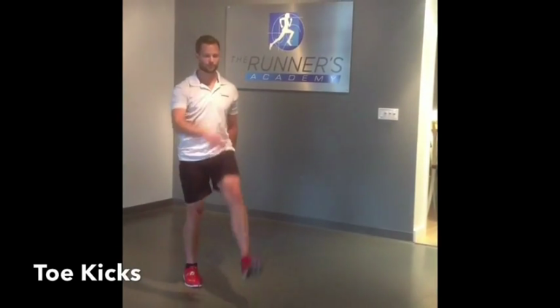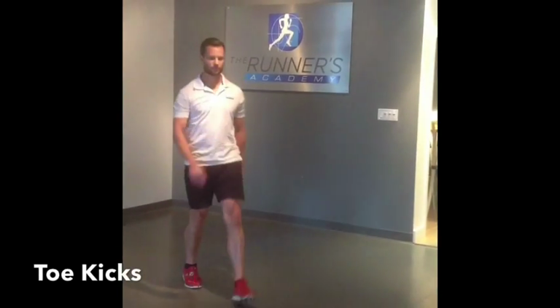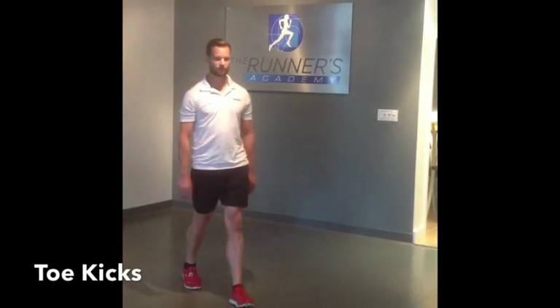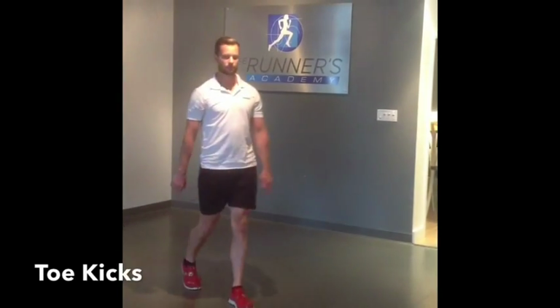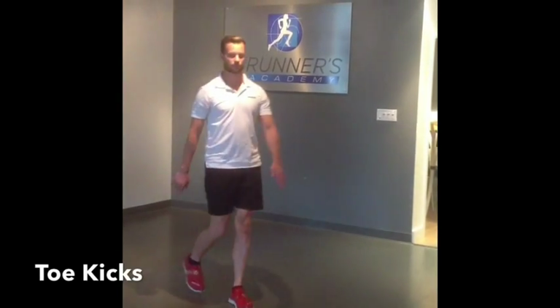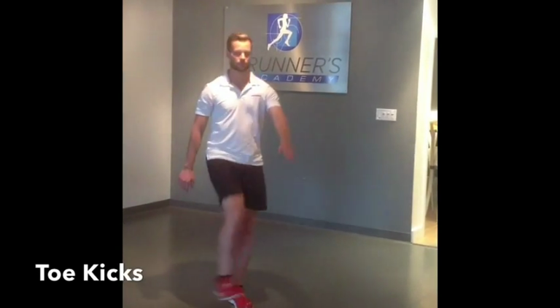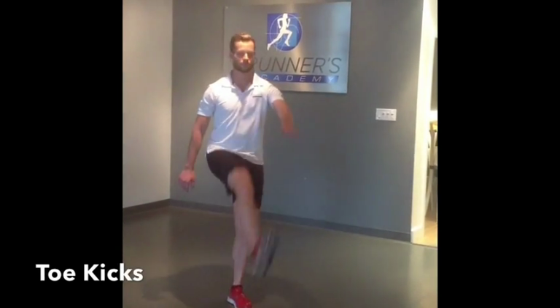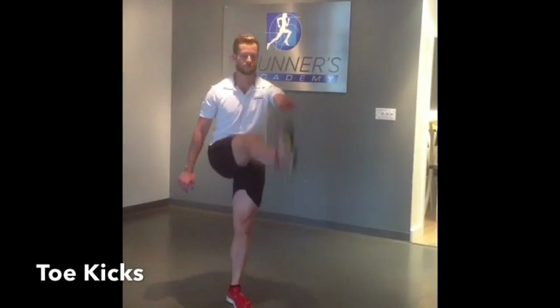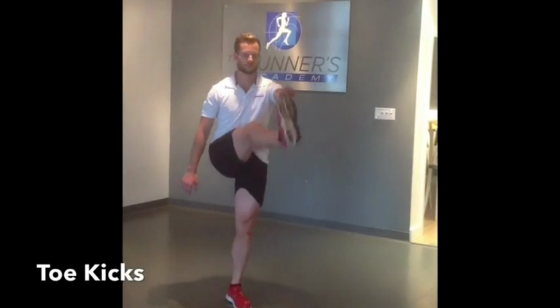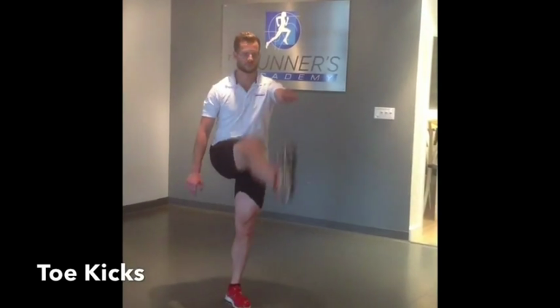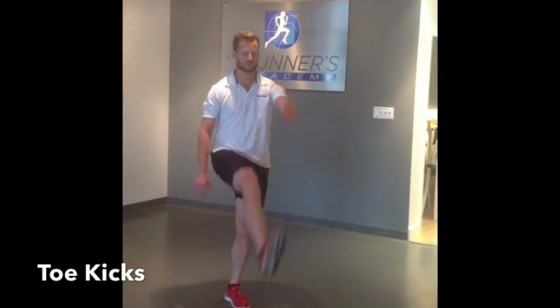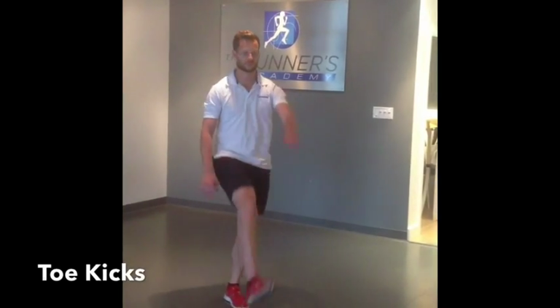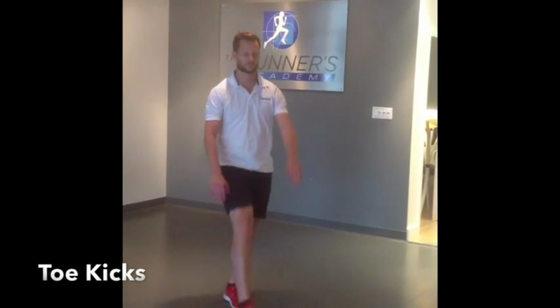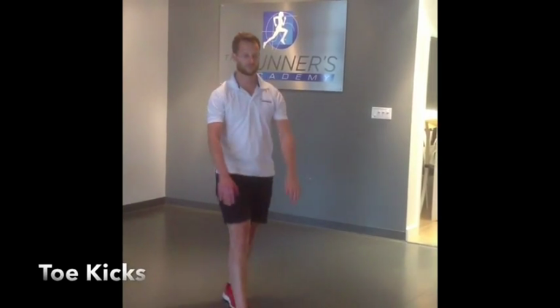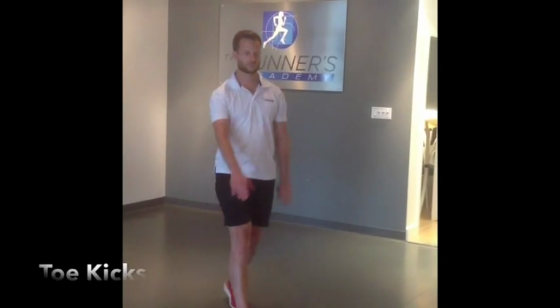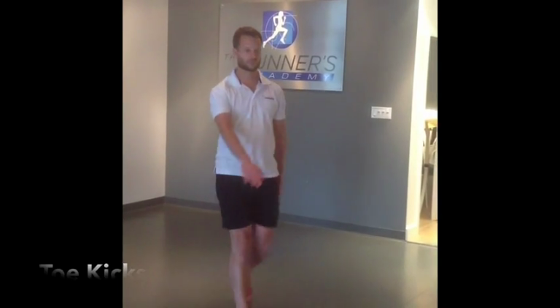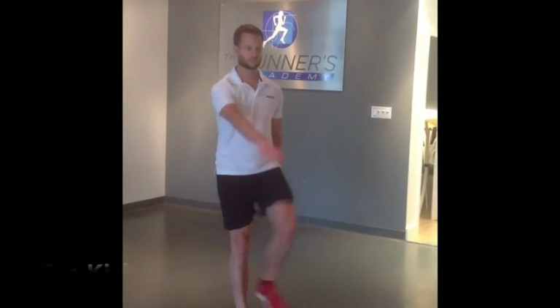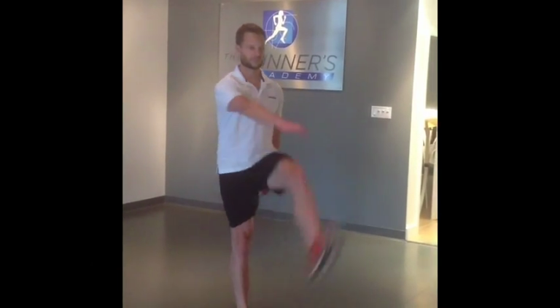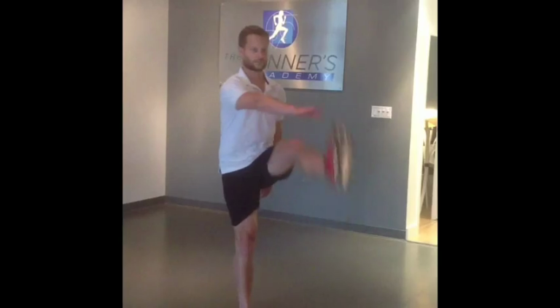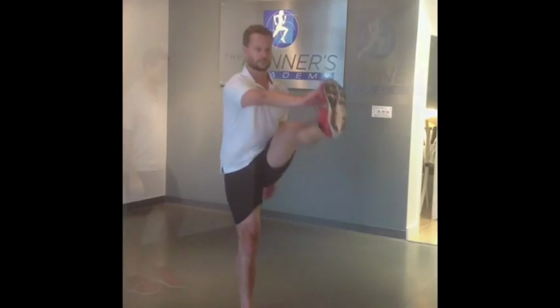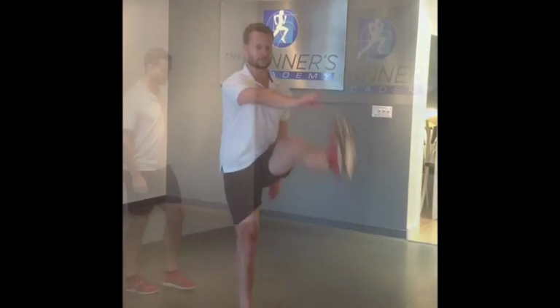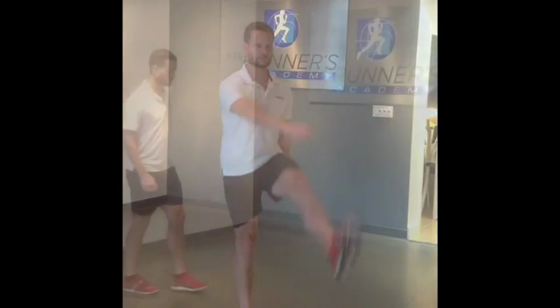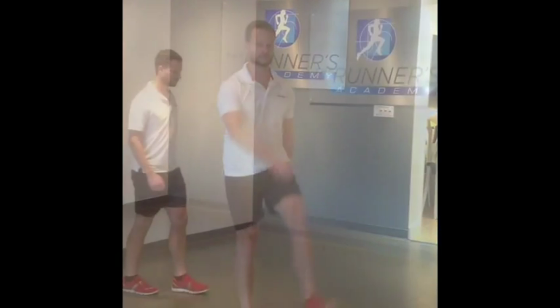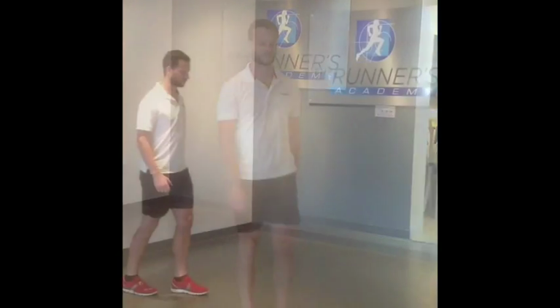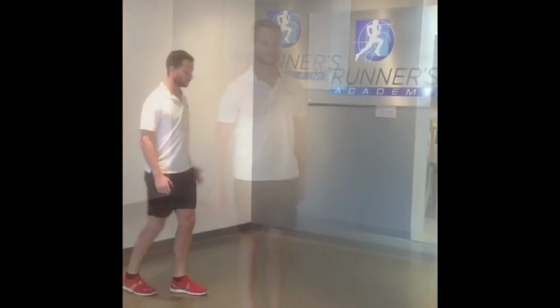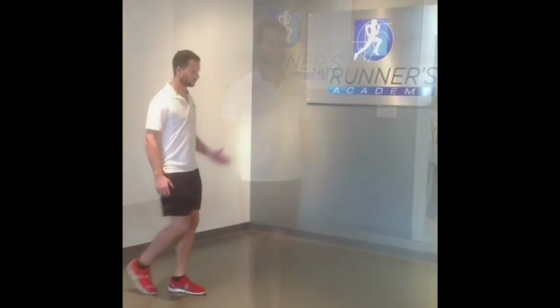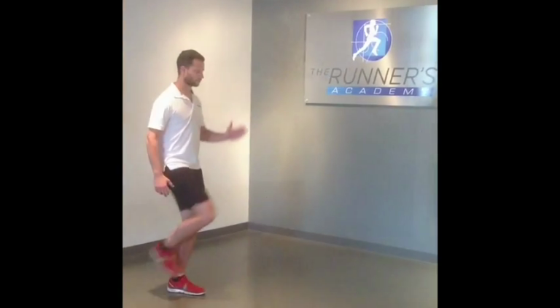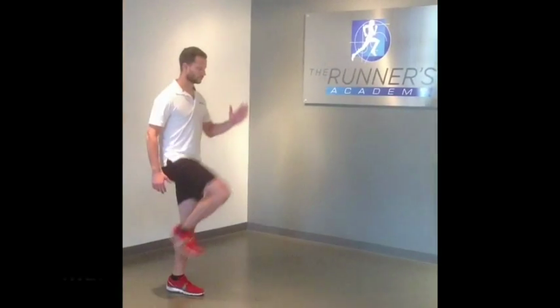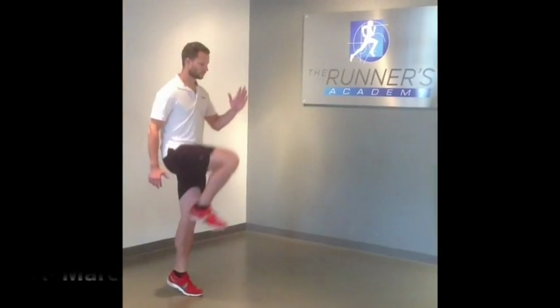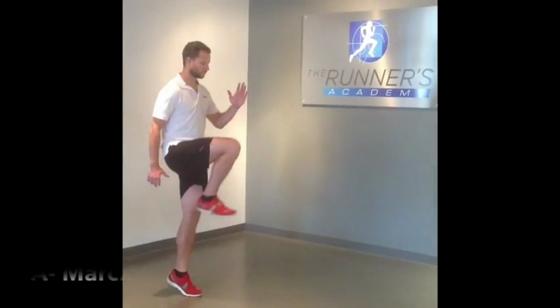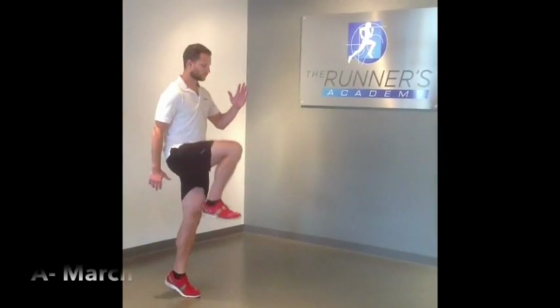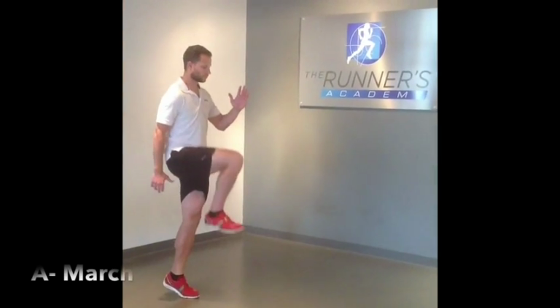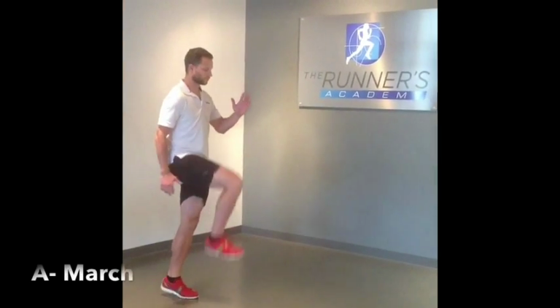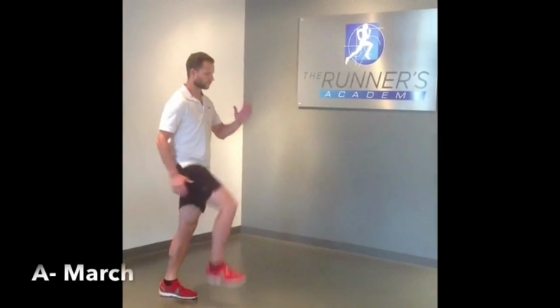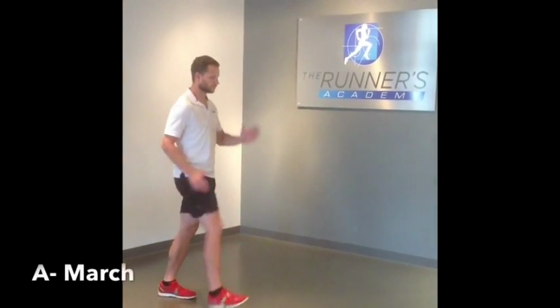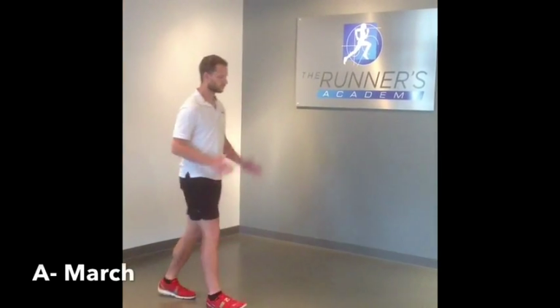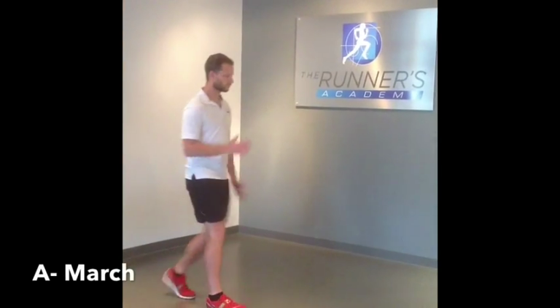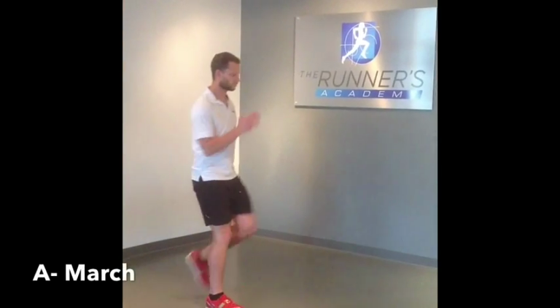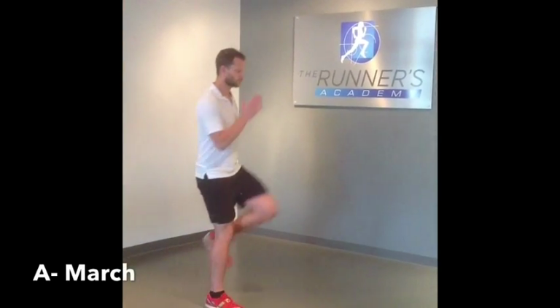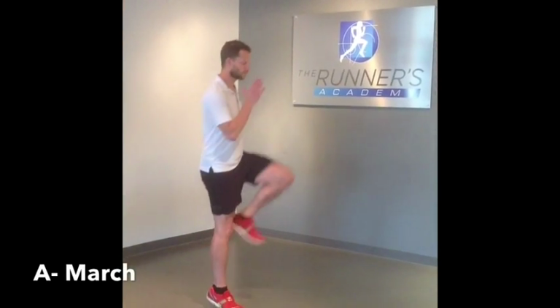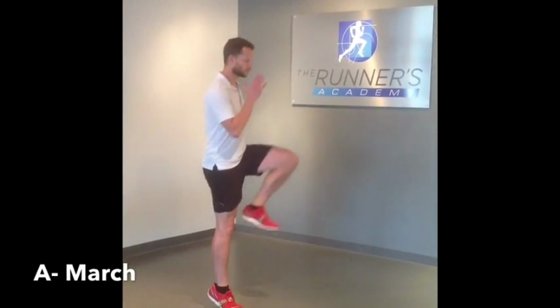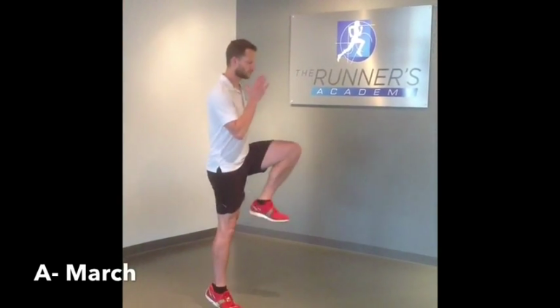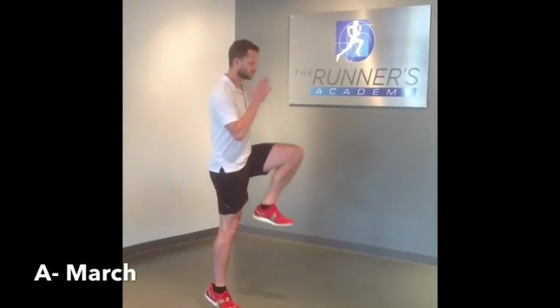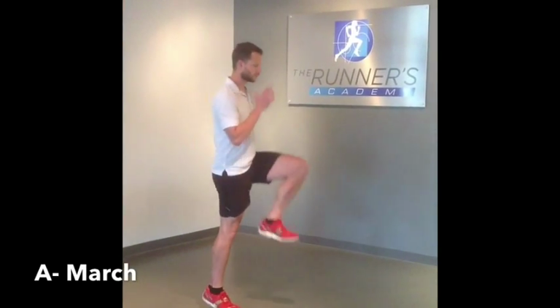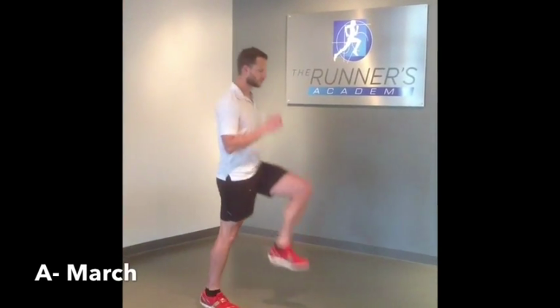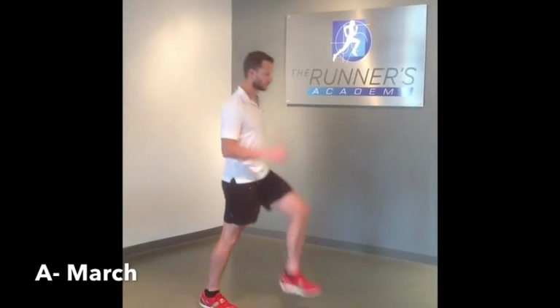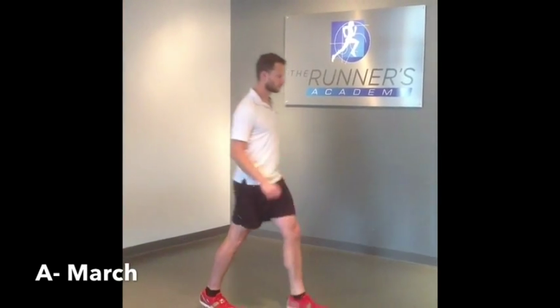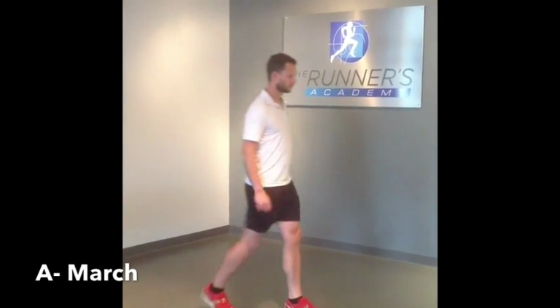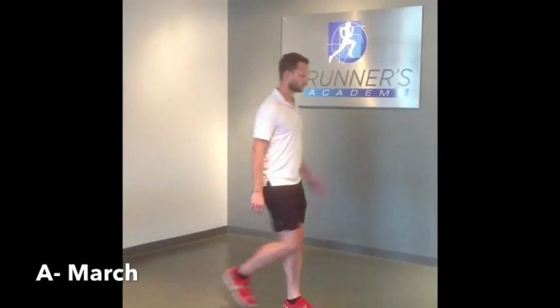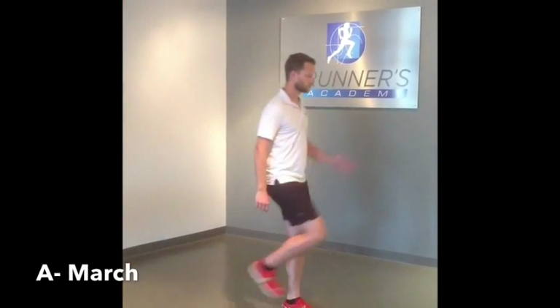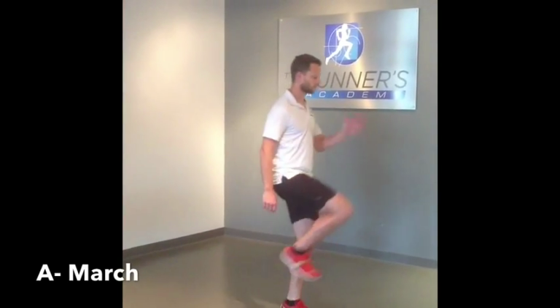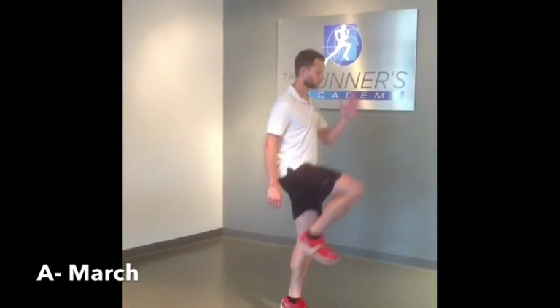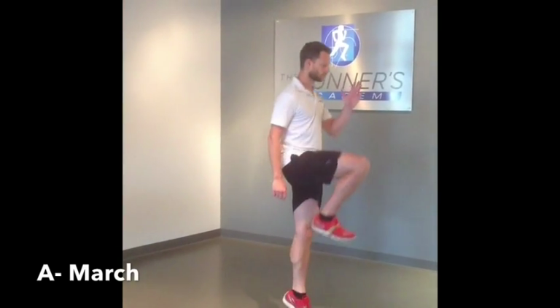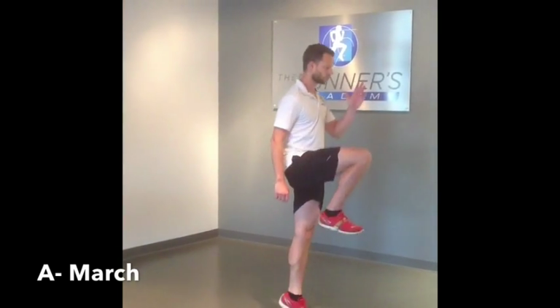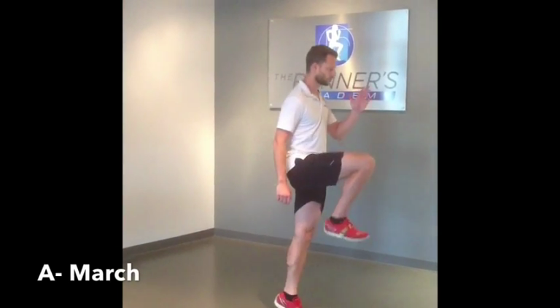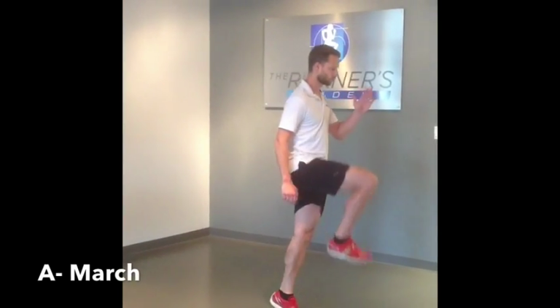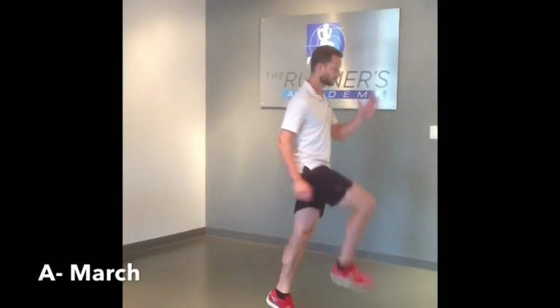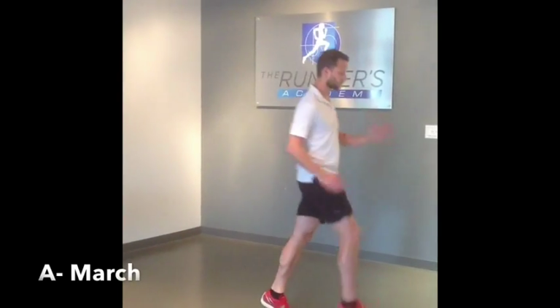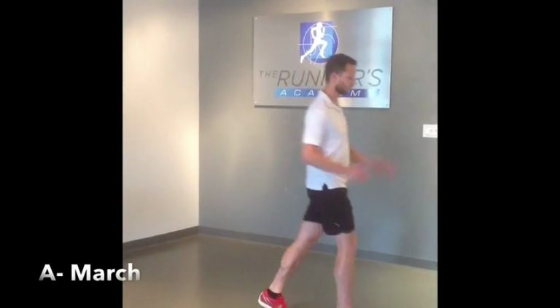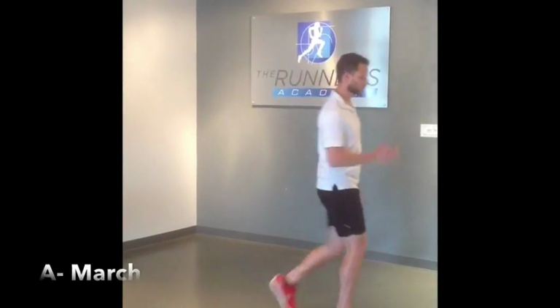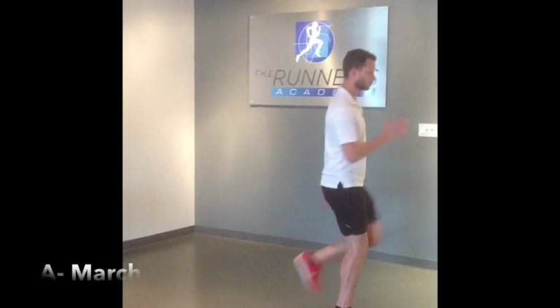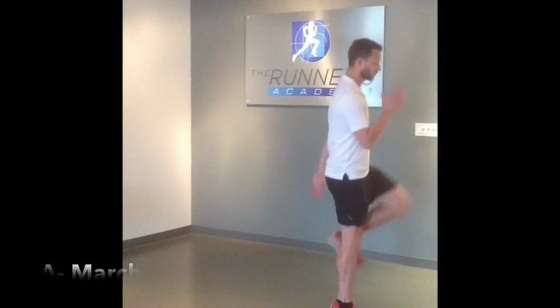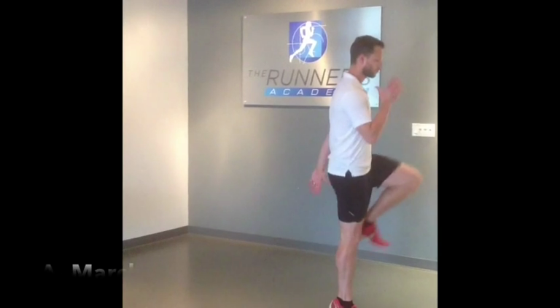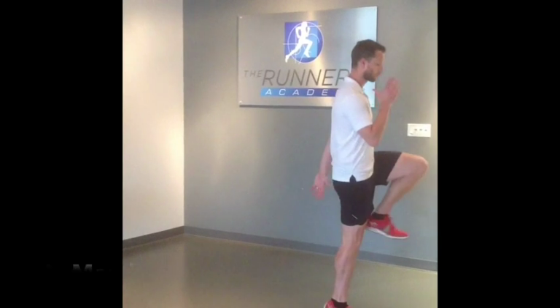Toe kicks act as a dynamic hamstring stretch. With the A march, focus on driving through the foot and extending through the hip.